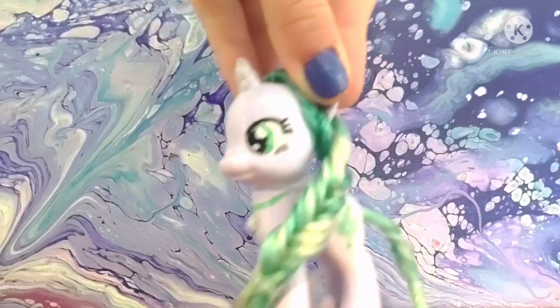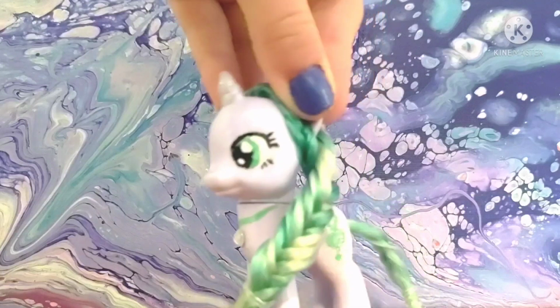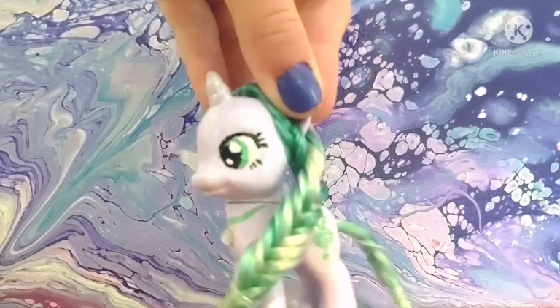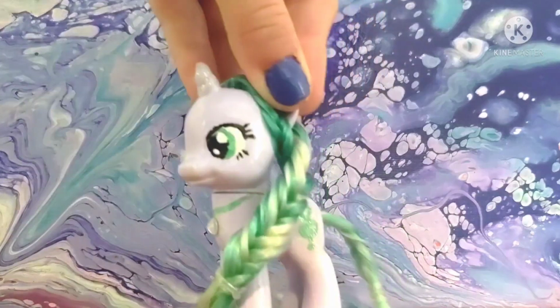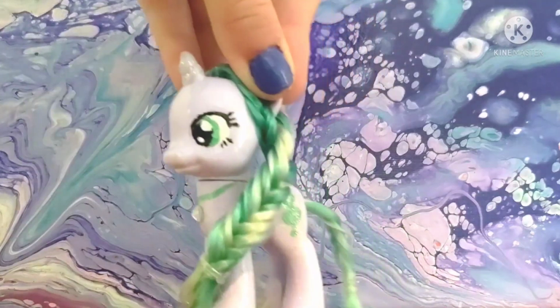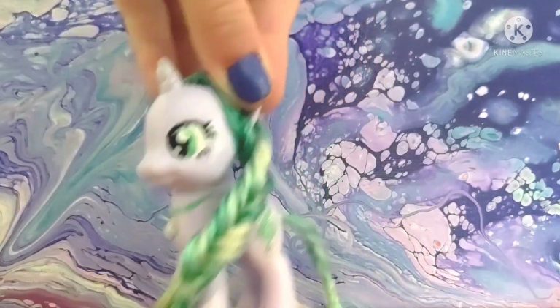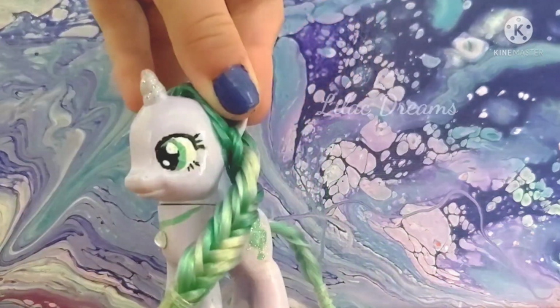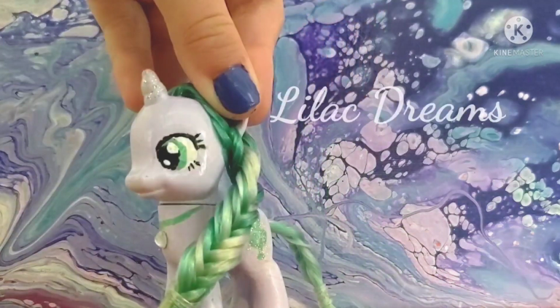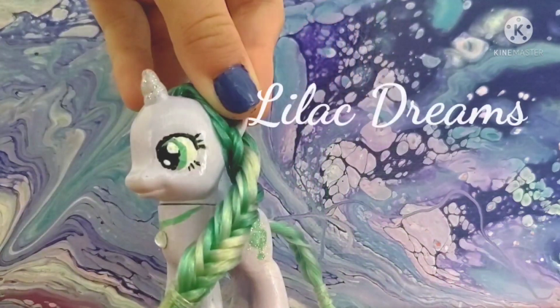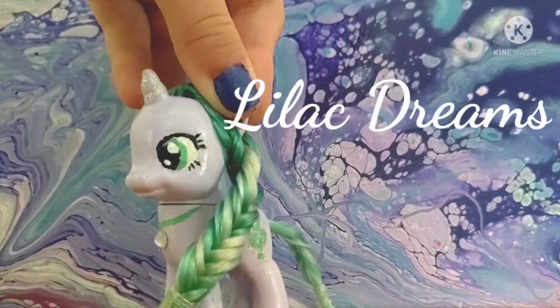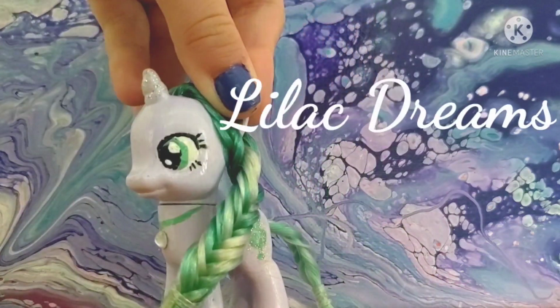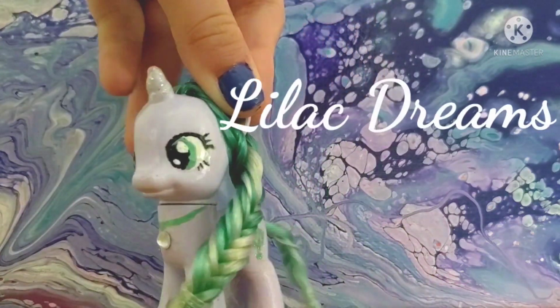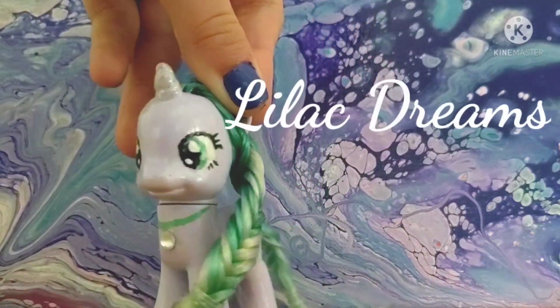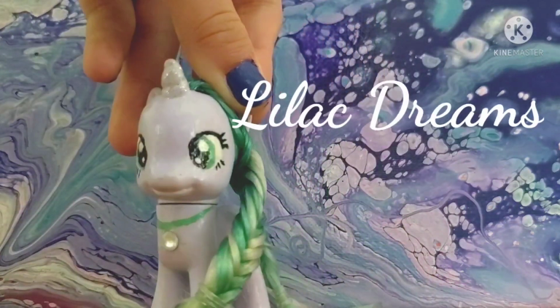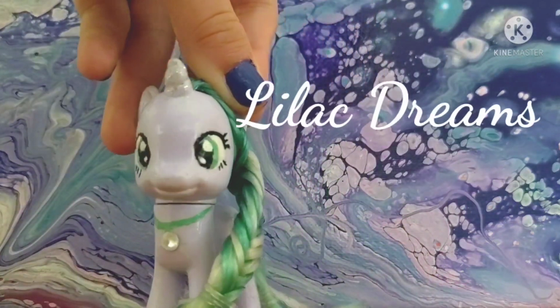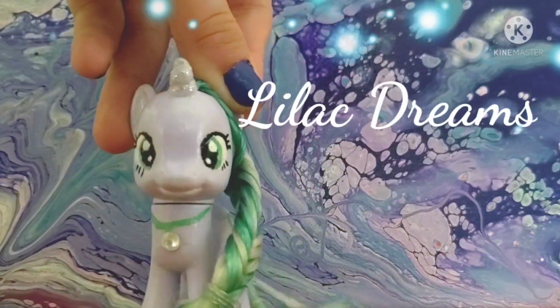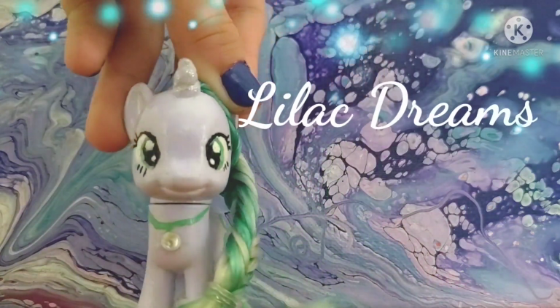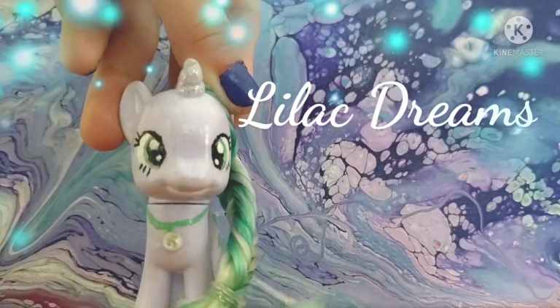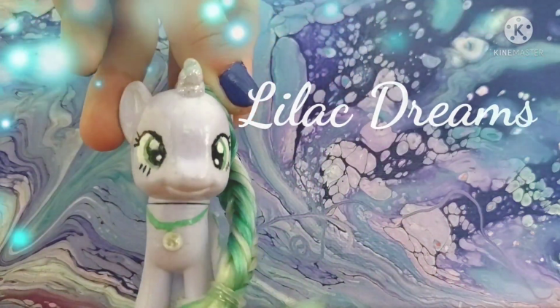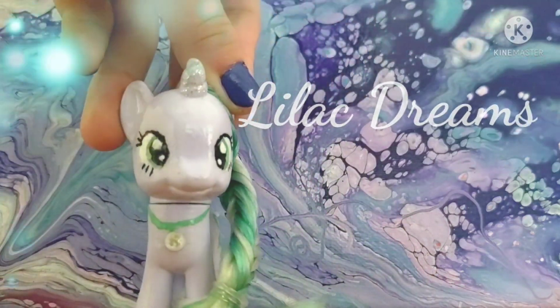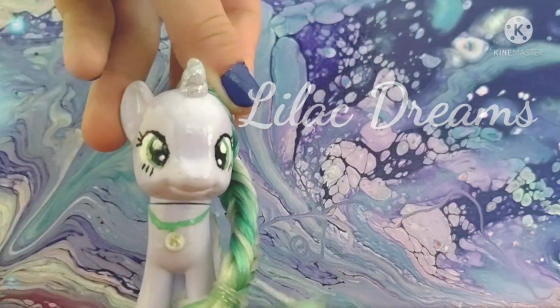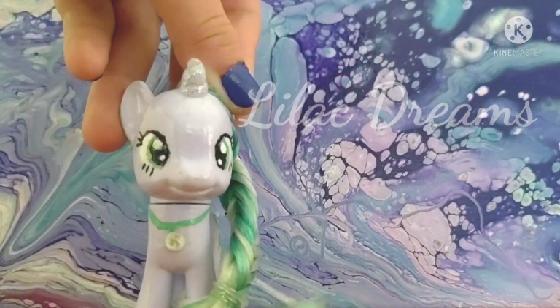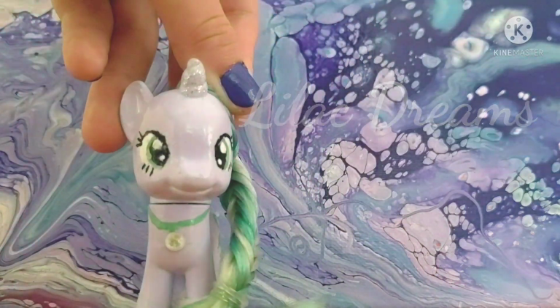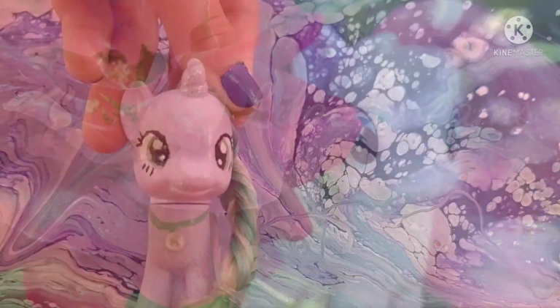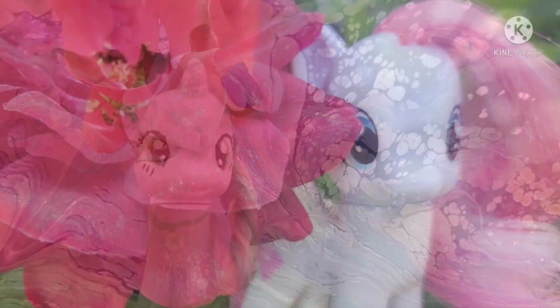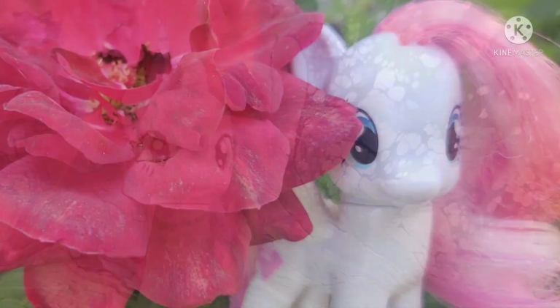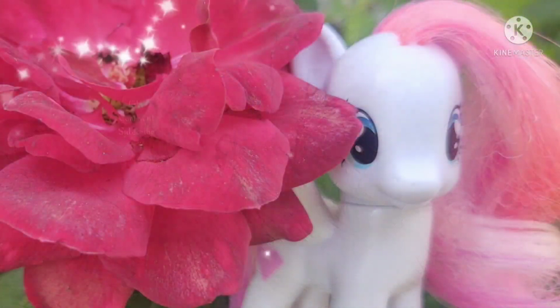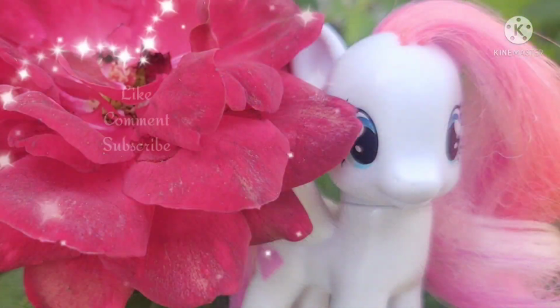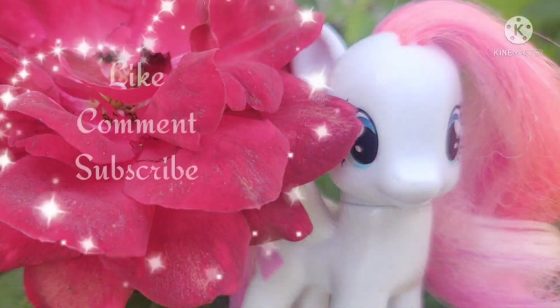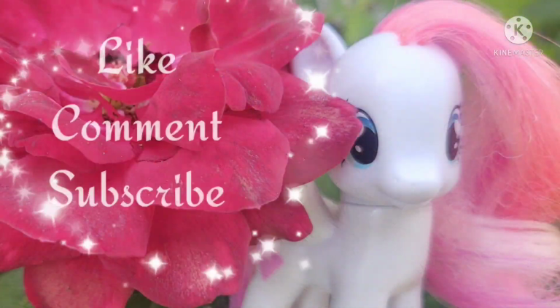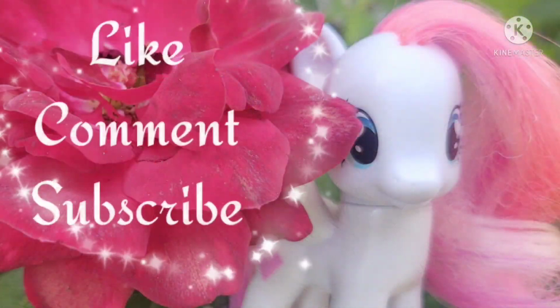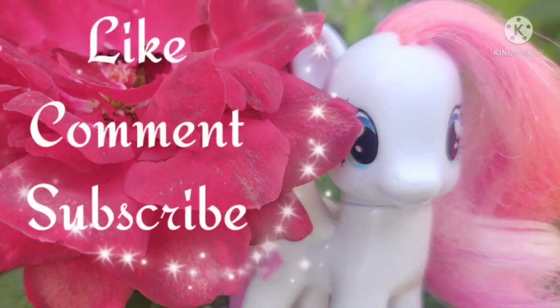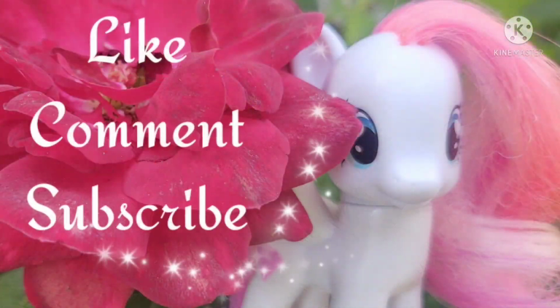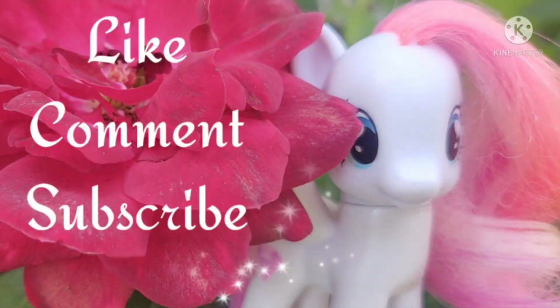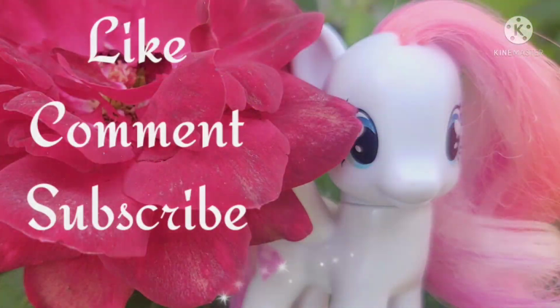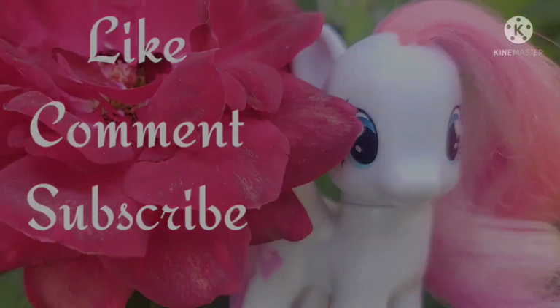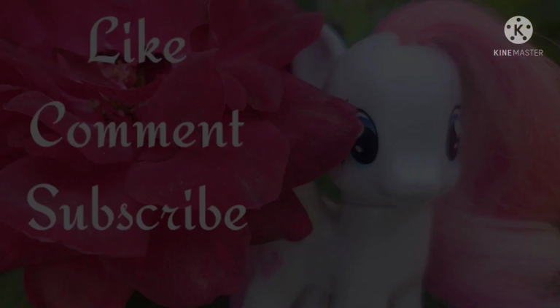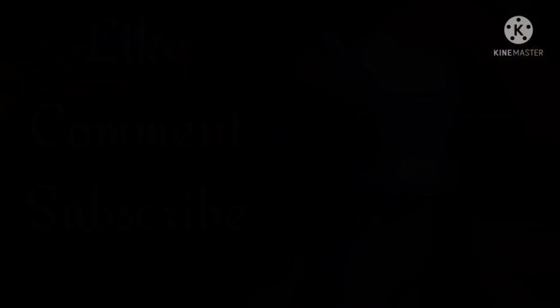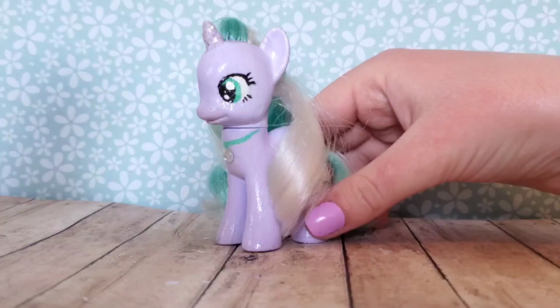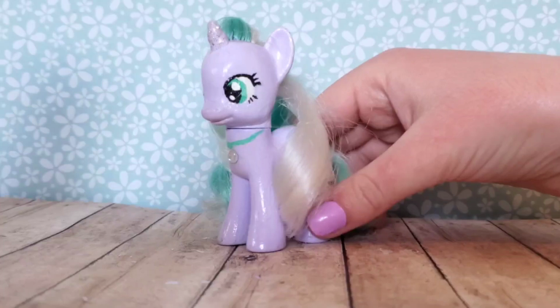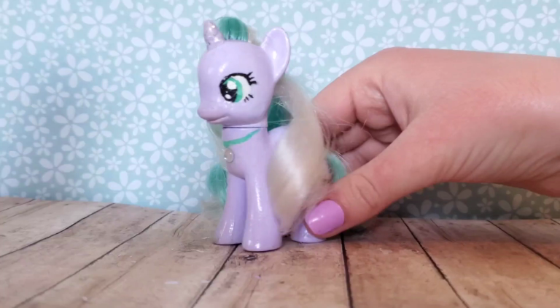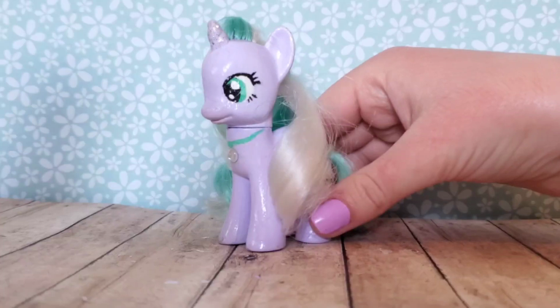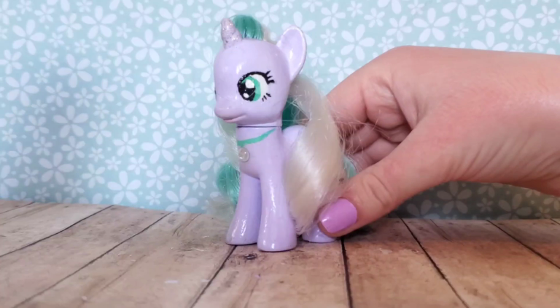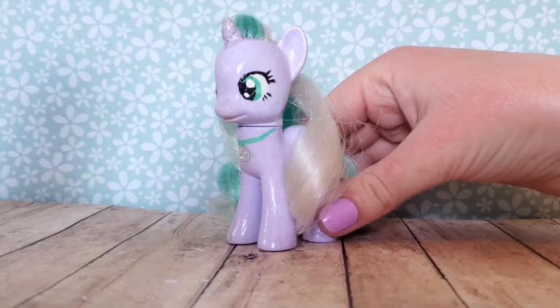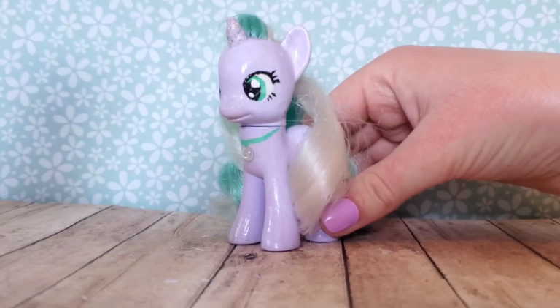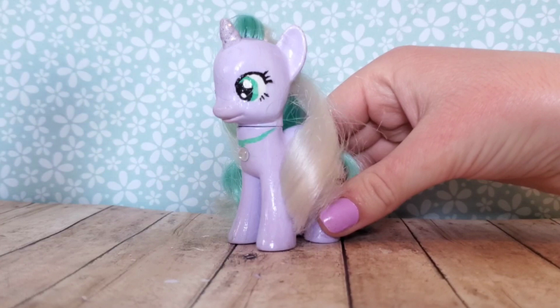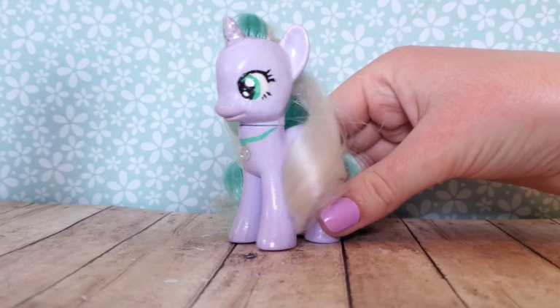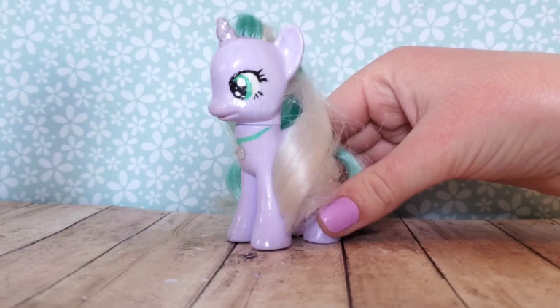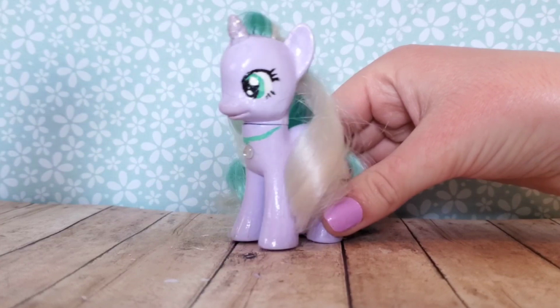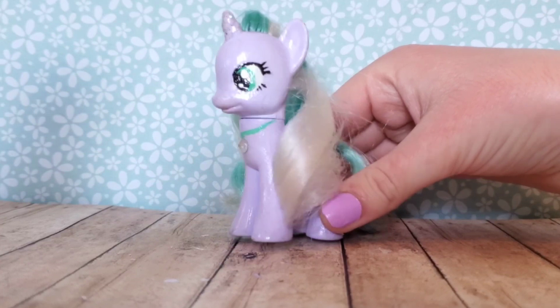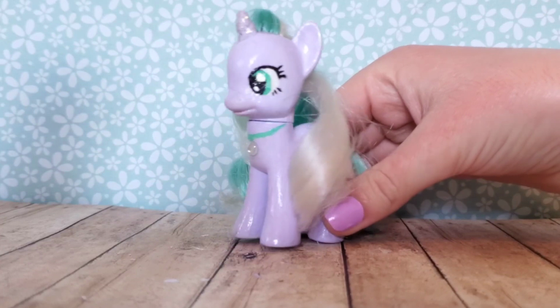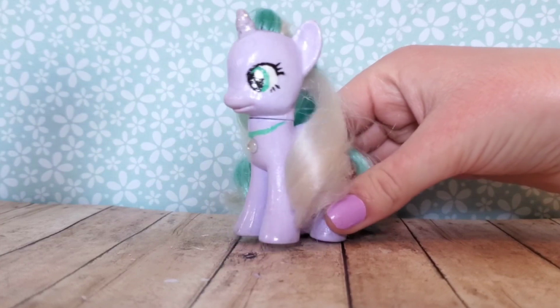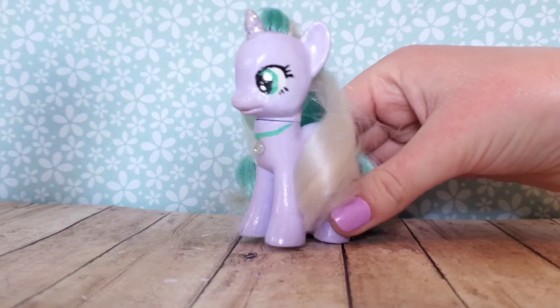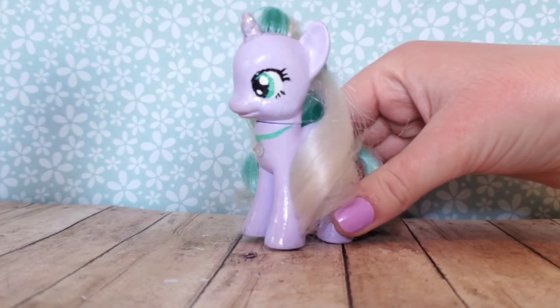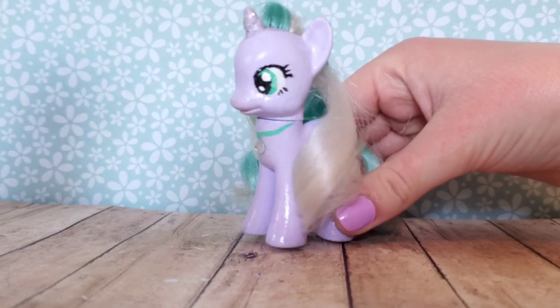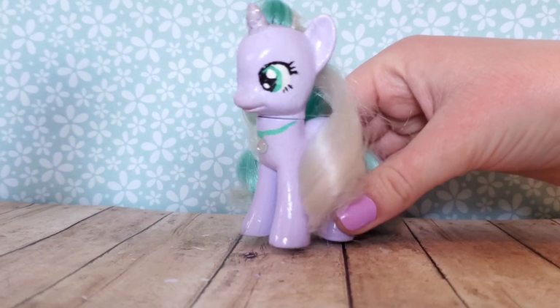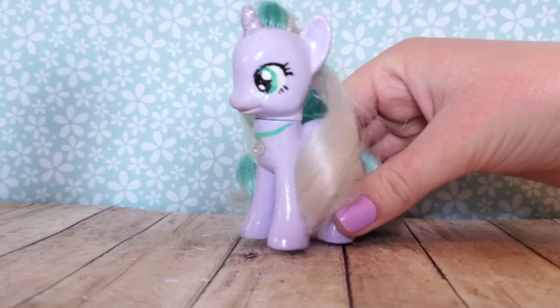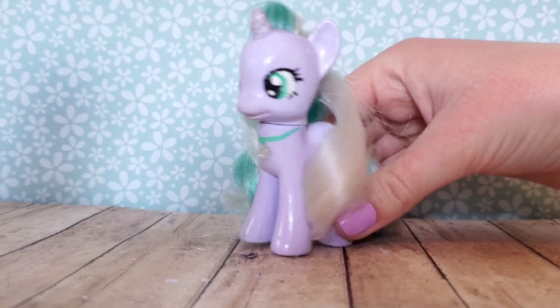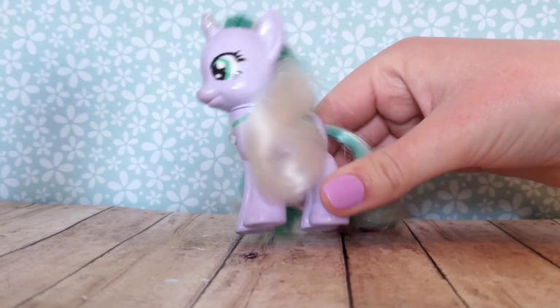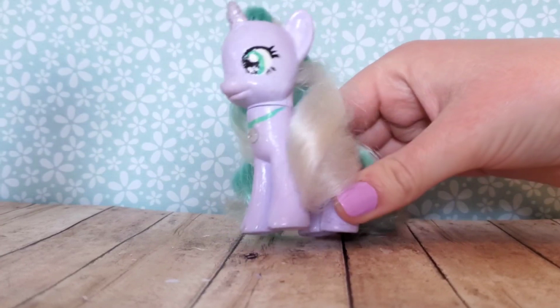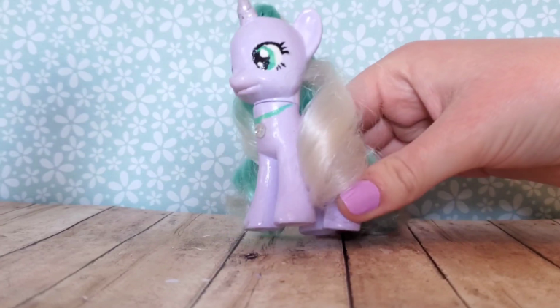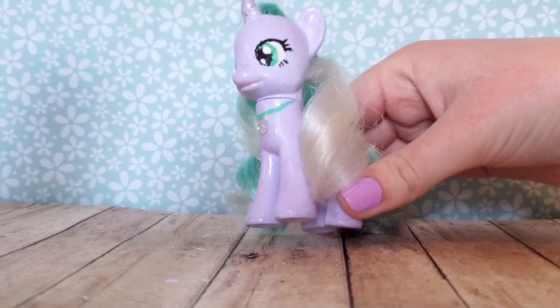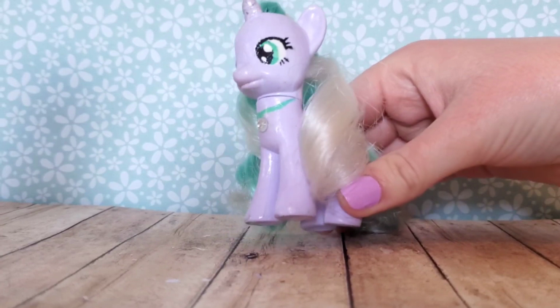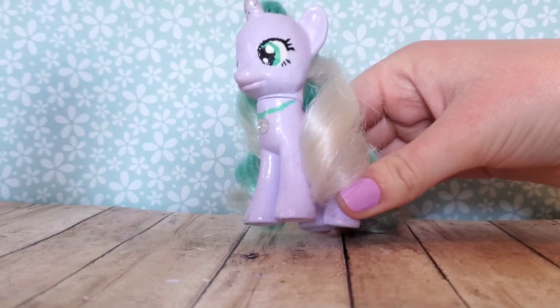Dreams can make you cry. Dreams can make you laugh. Hello everyone, it's Lilac Dreams and welcome back to another video.